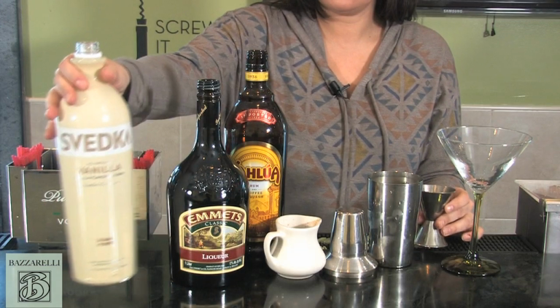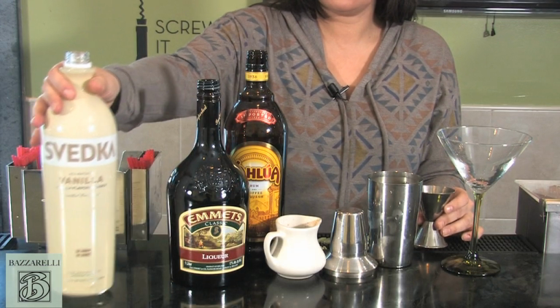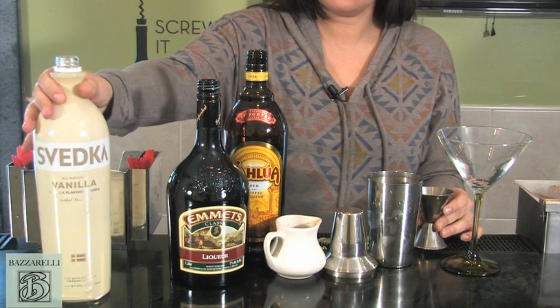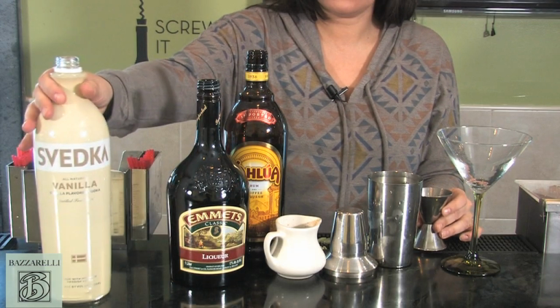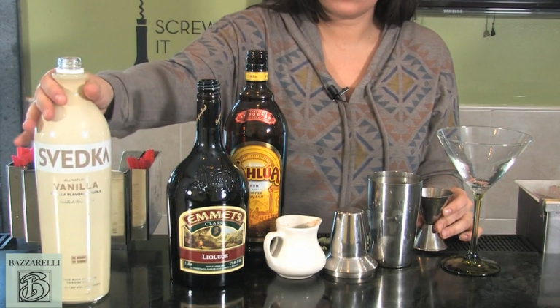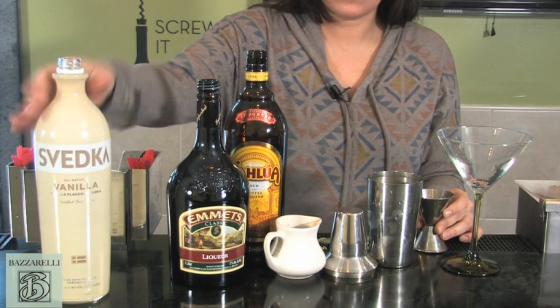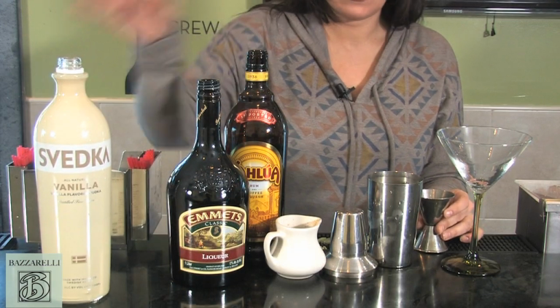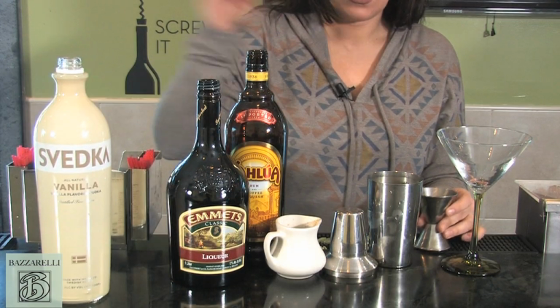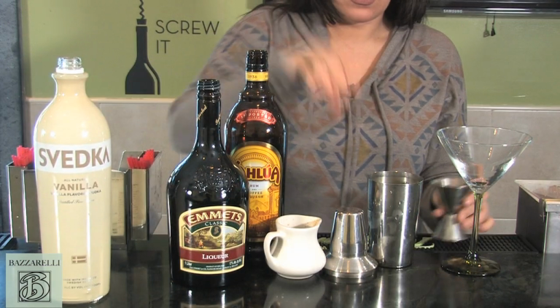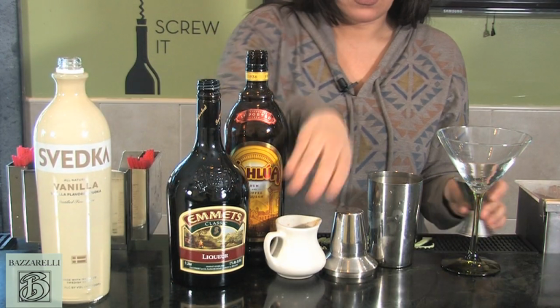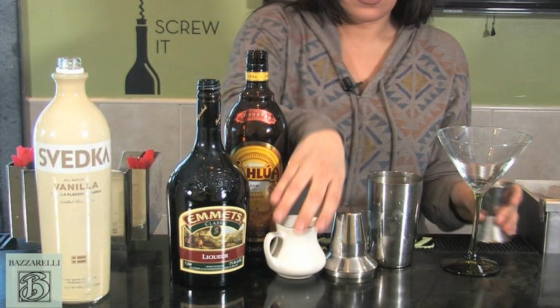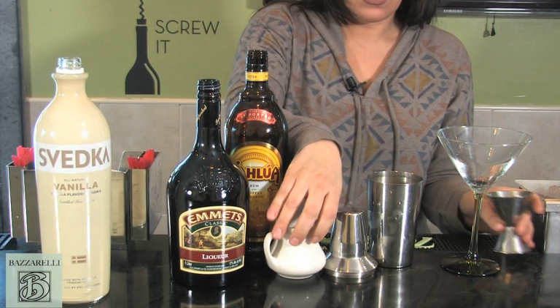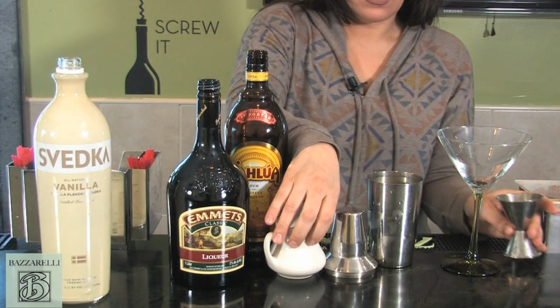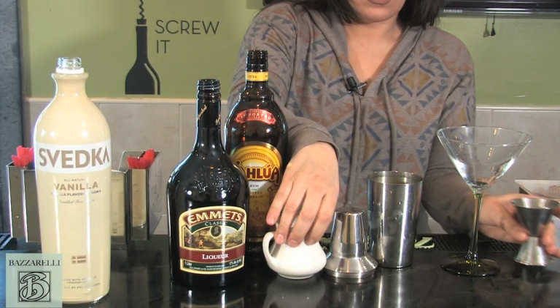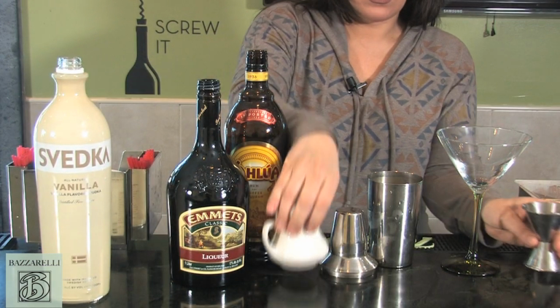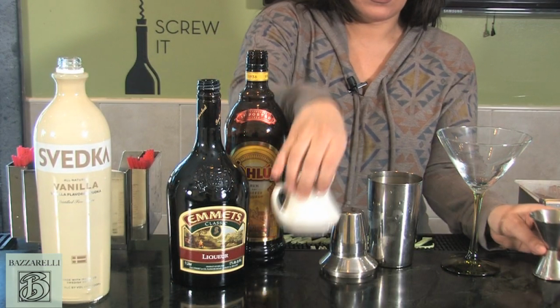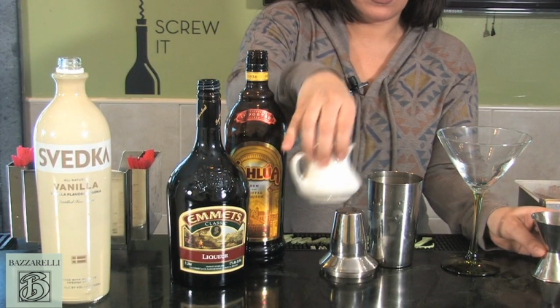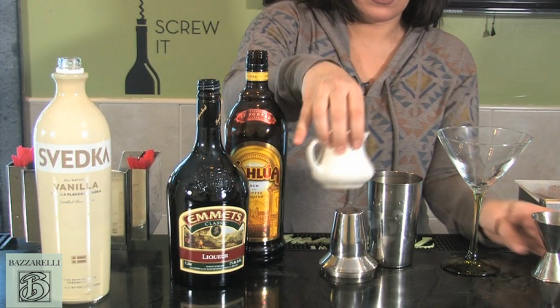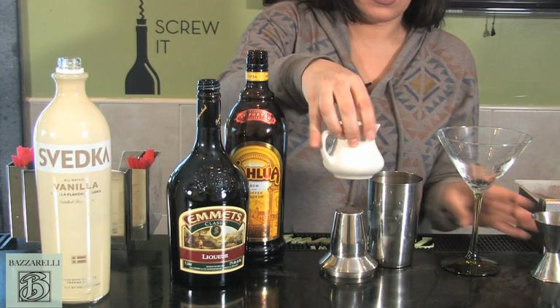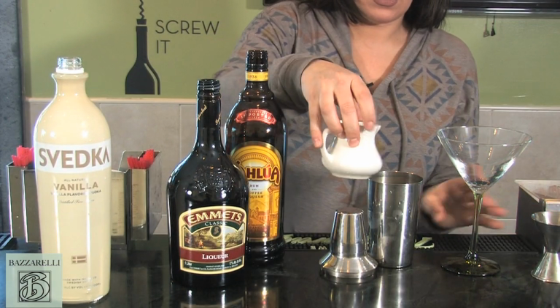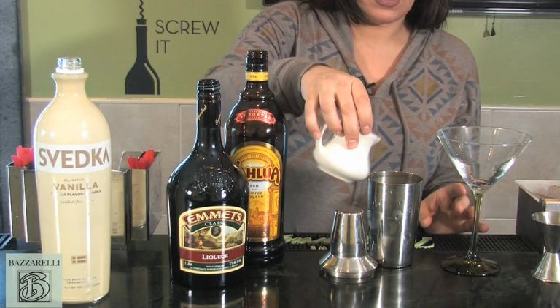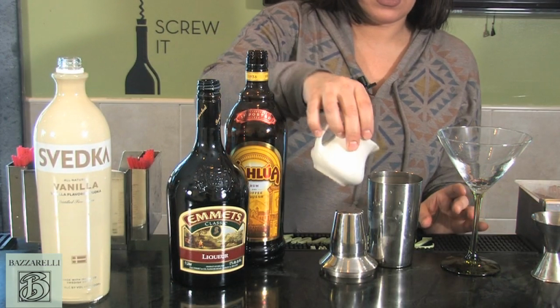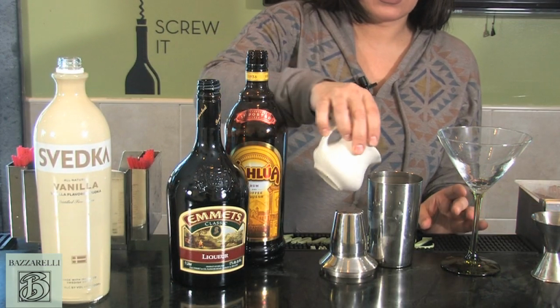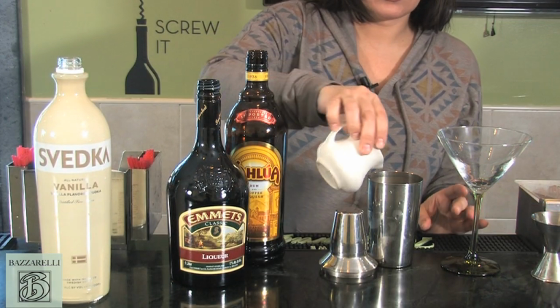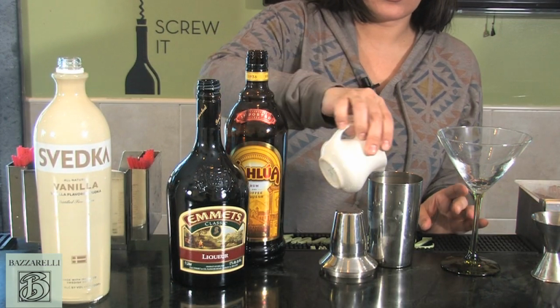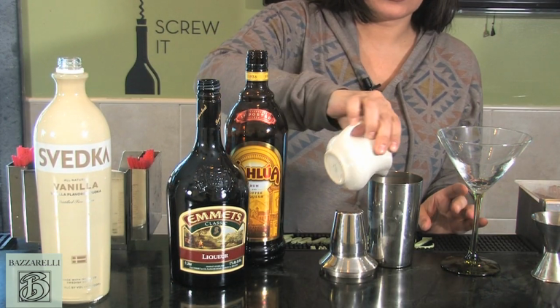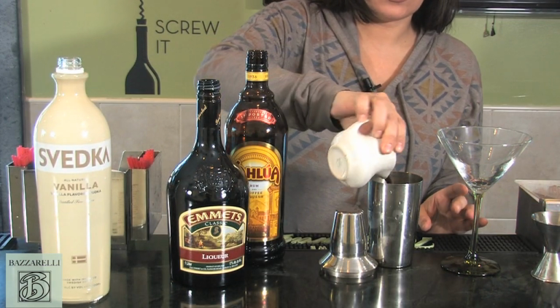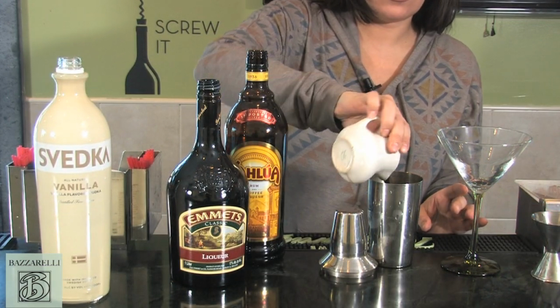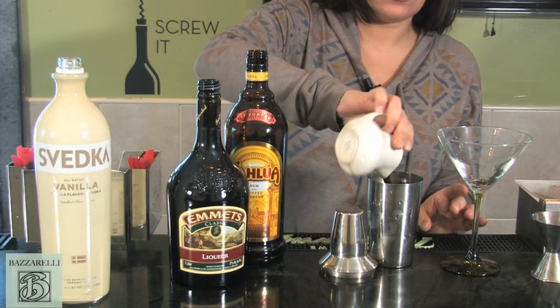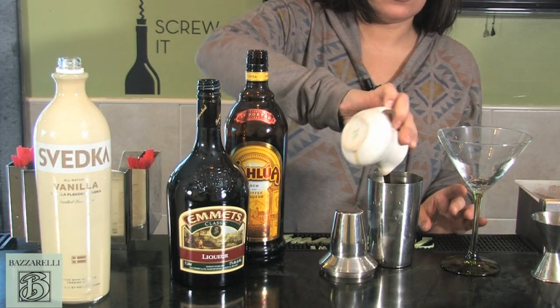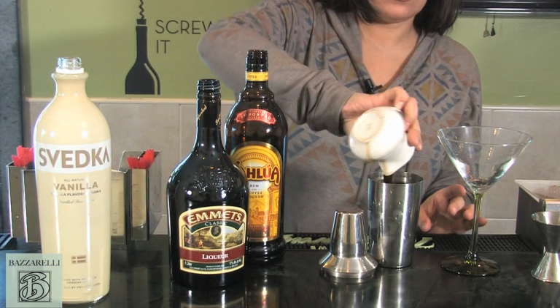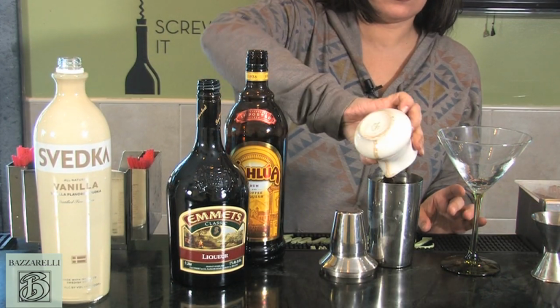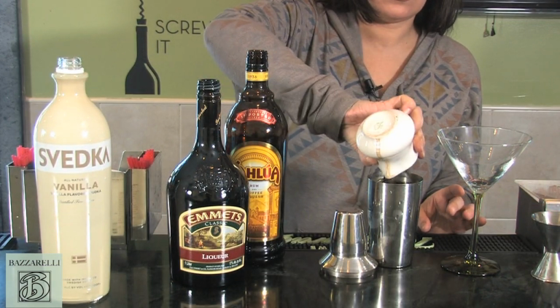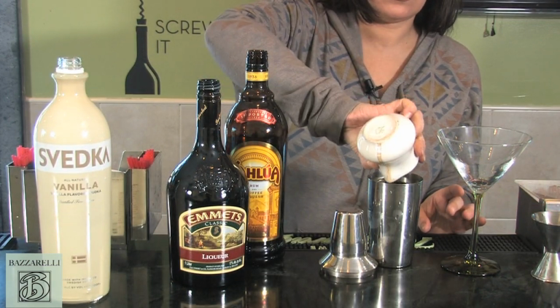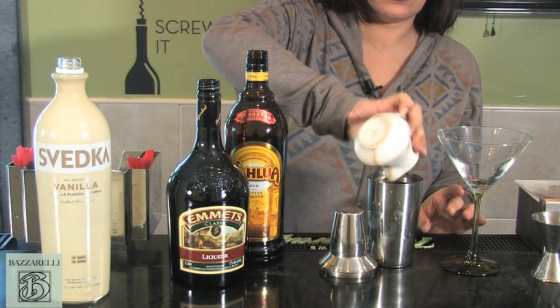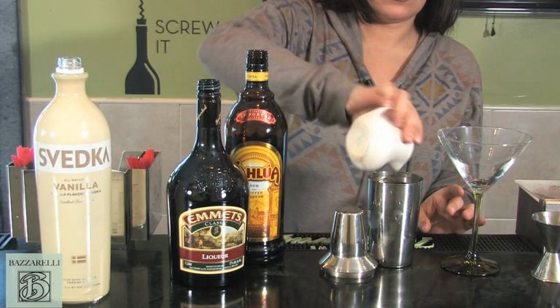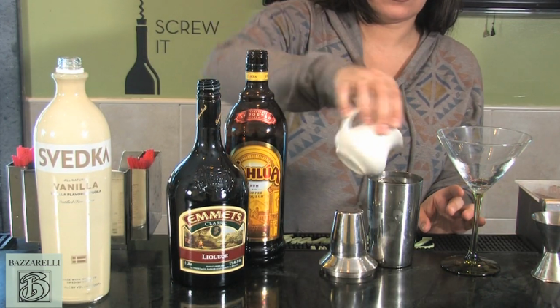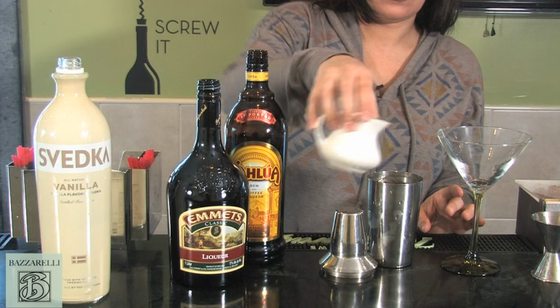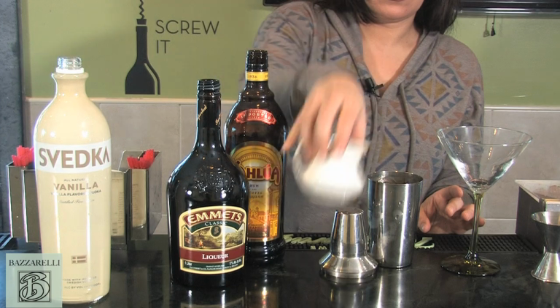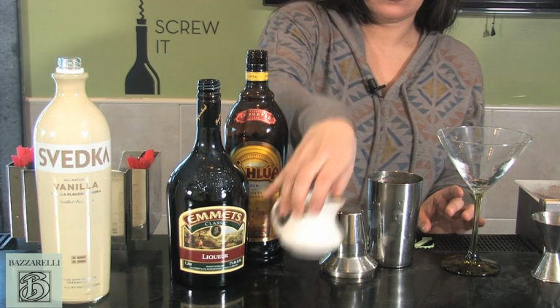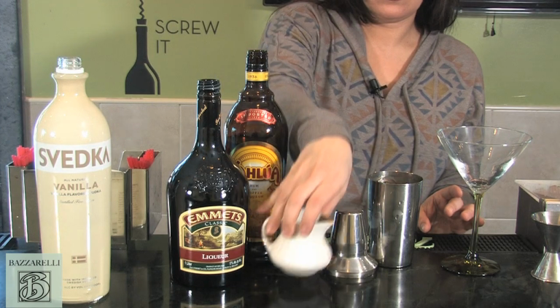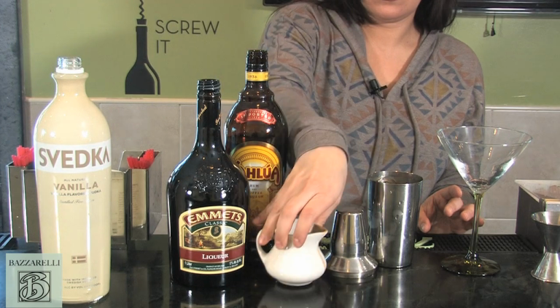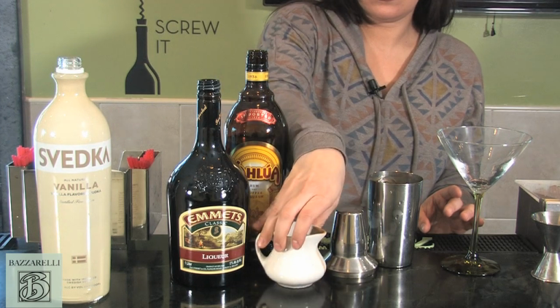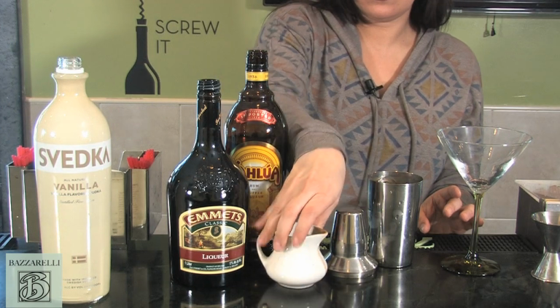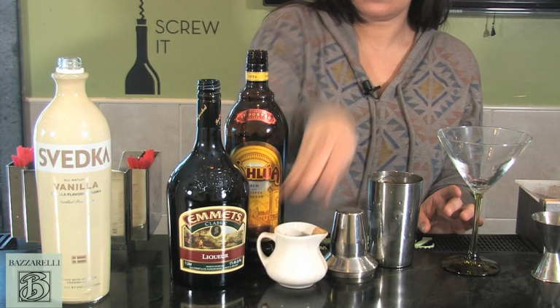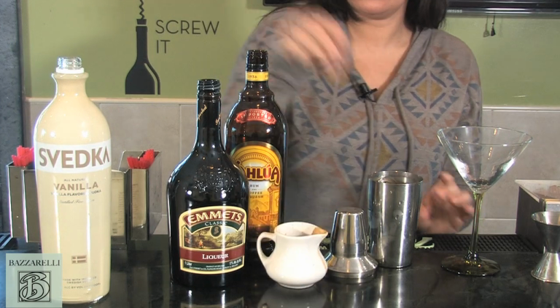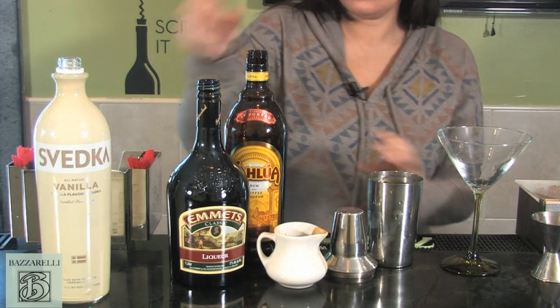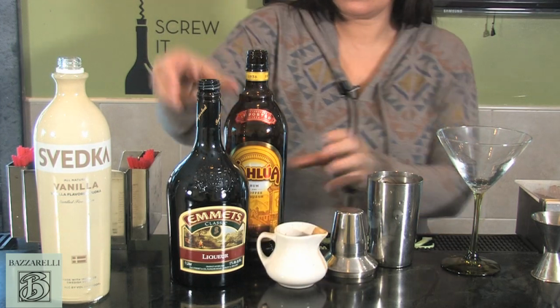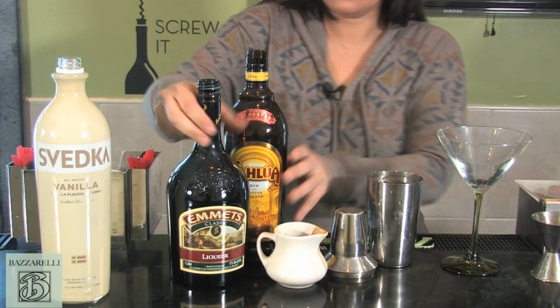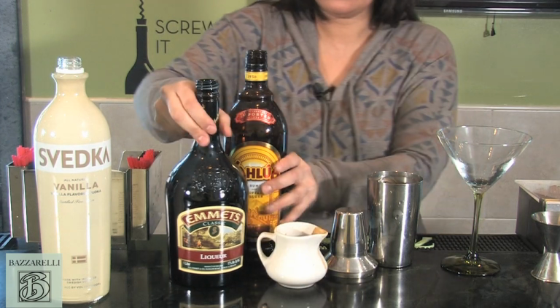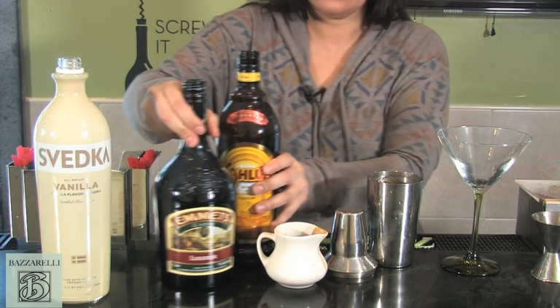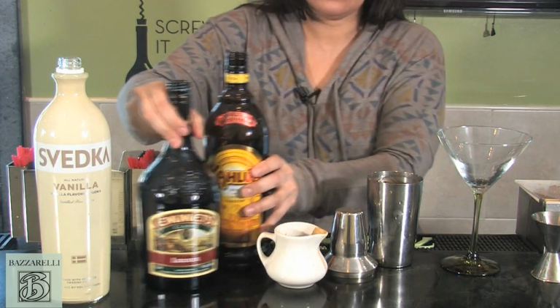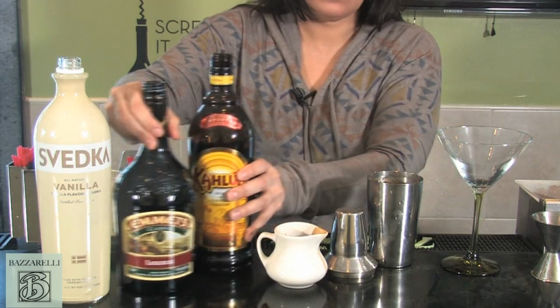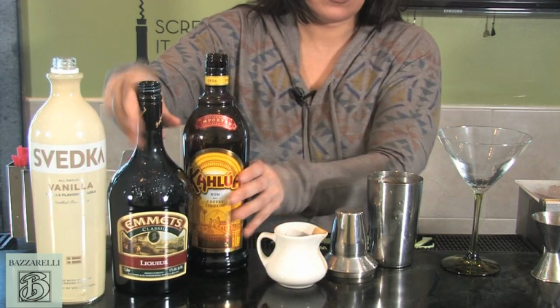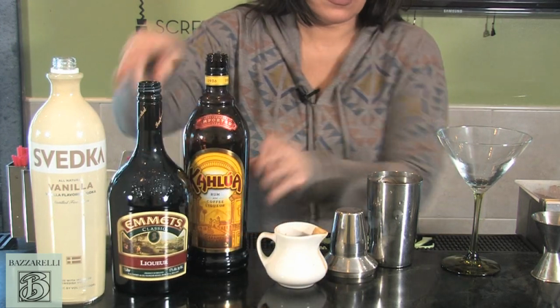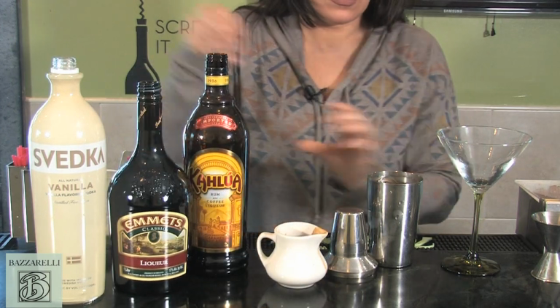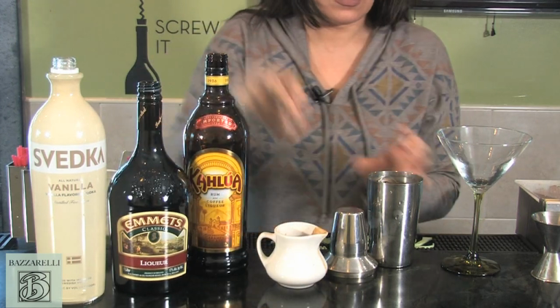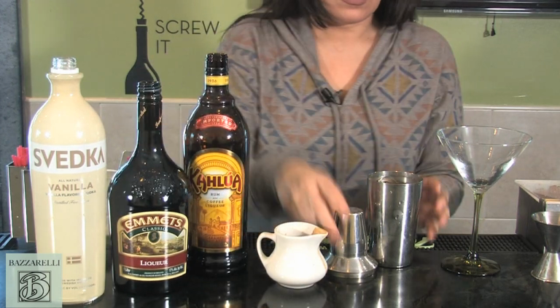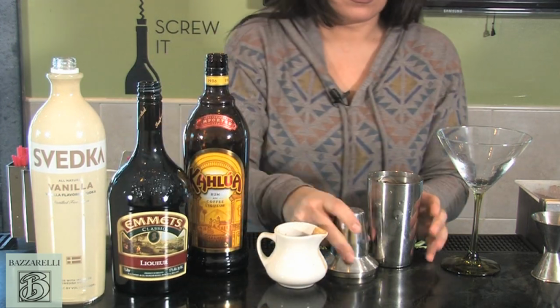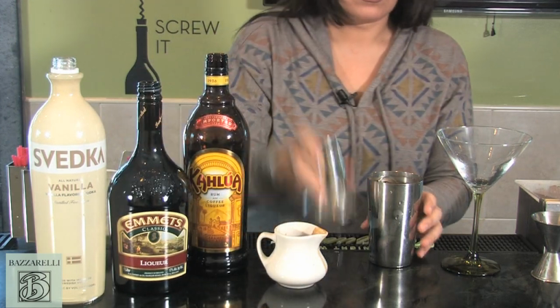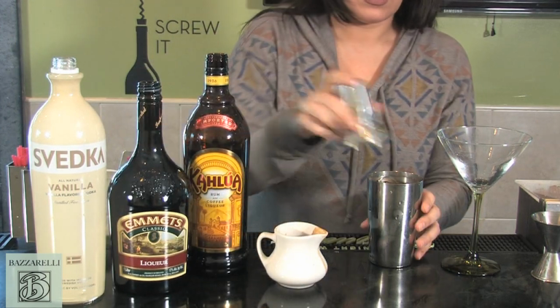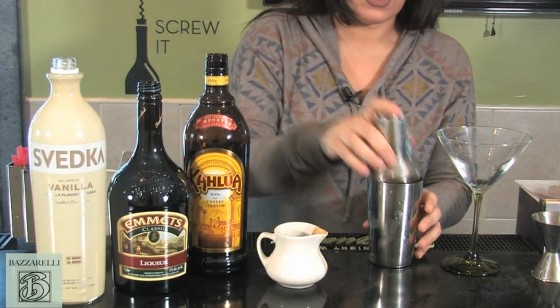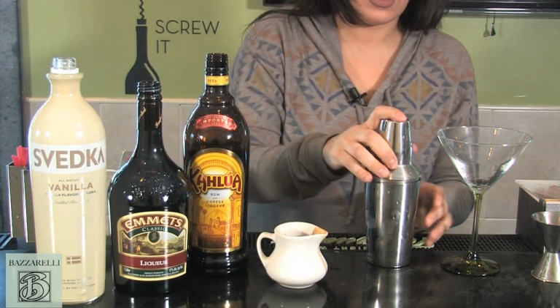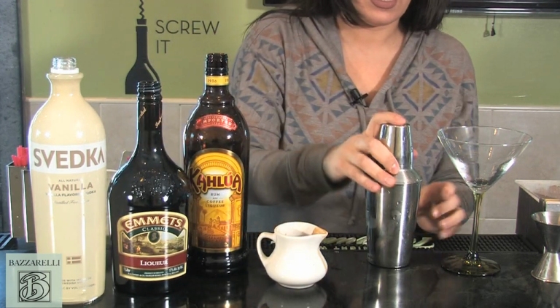And then your espresso, which is important. You want to have a good, strong espresso. A weak espresso is just going to water it down.